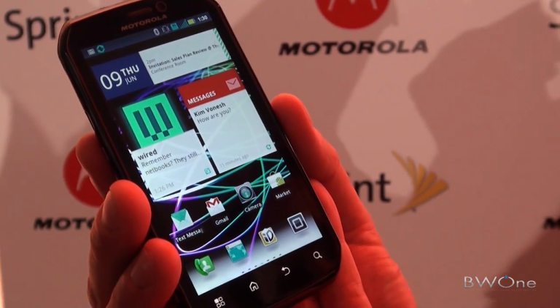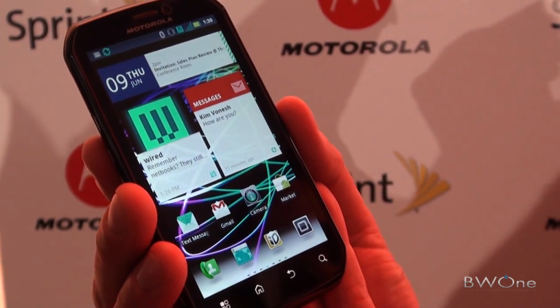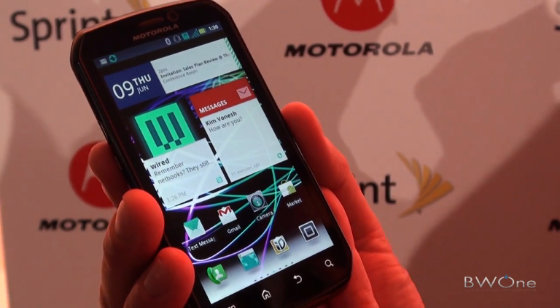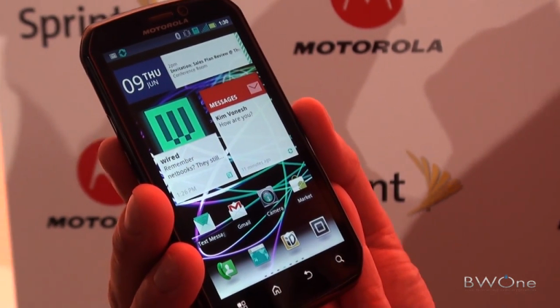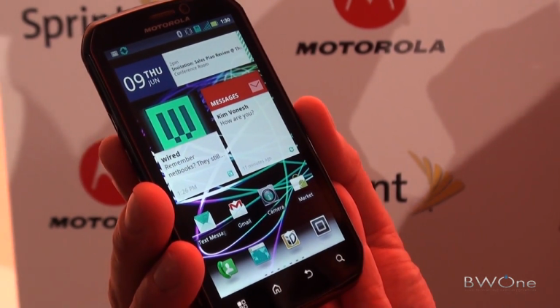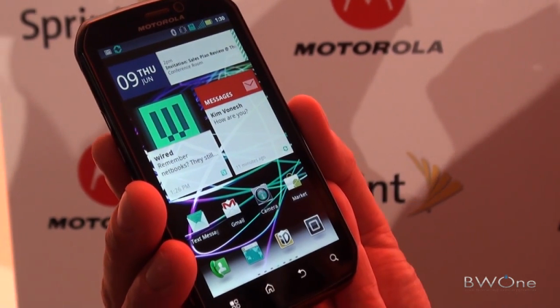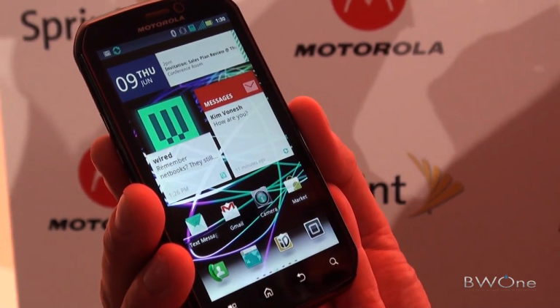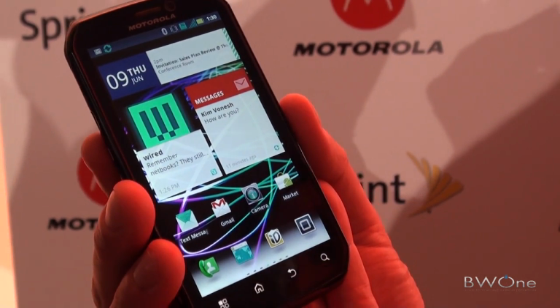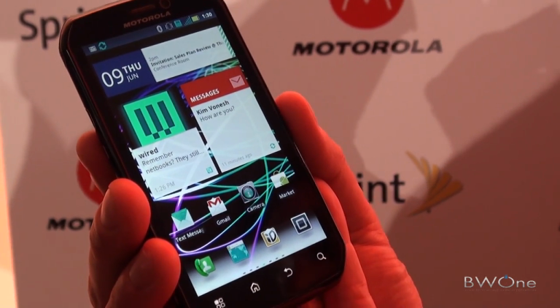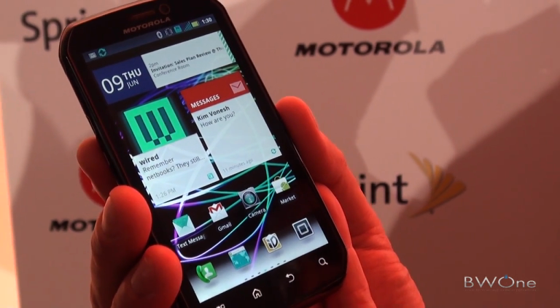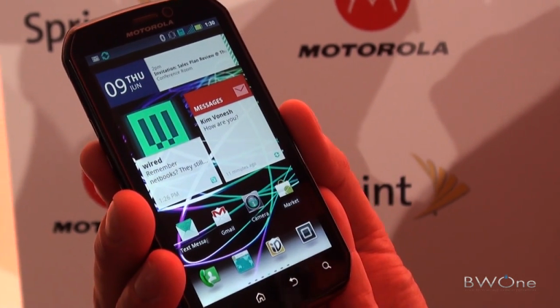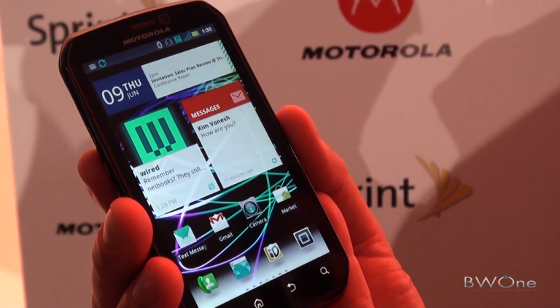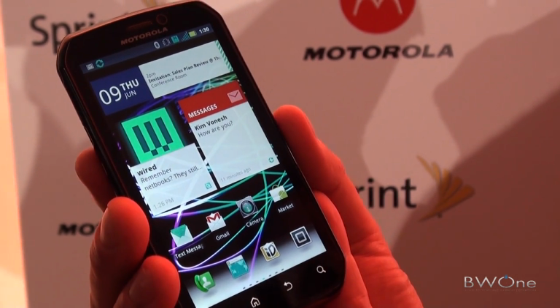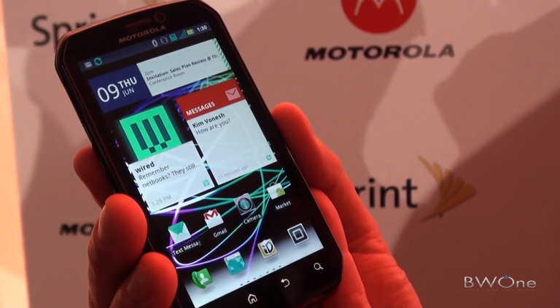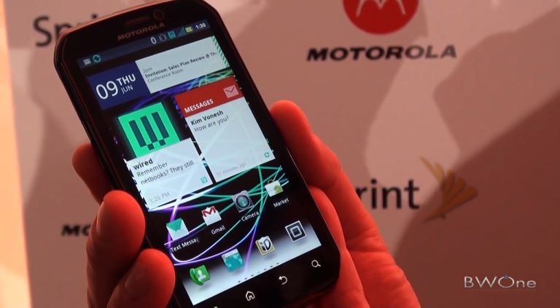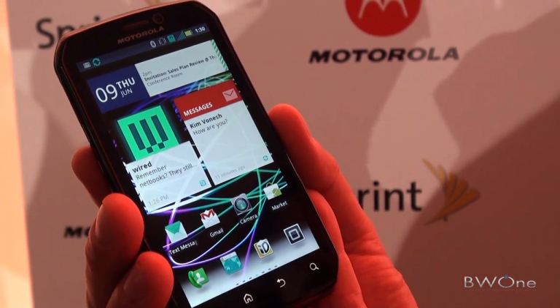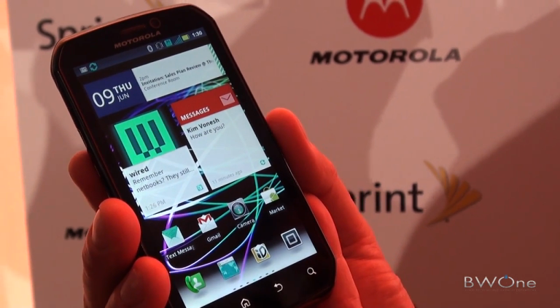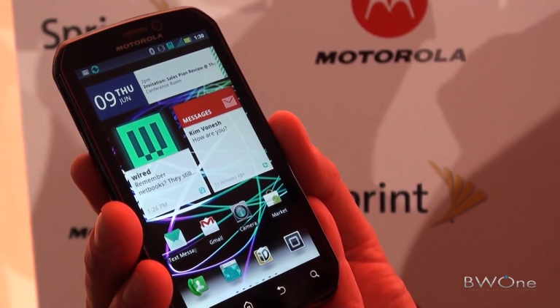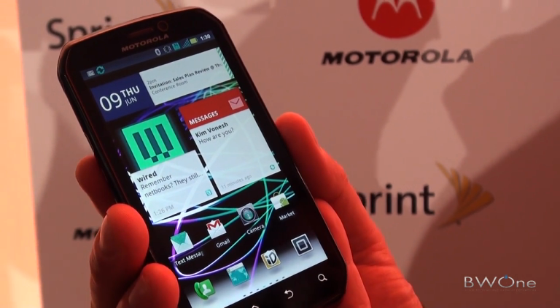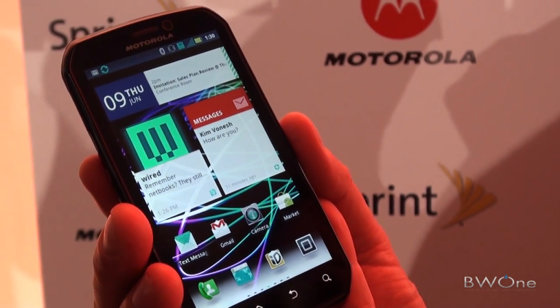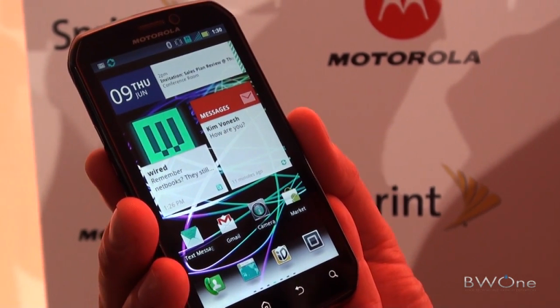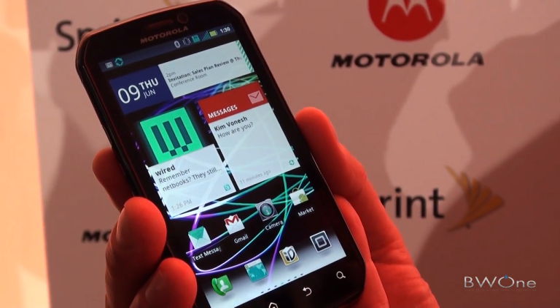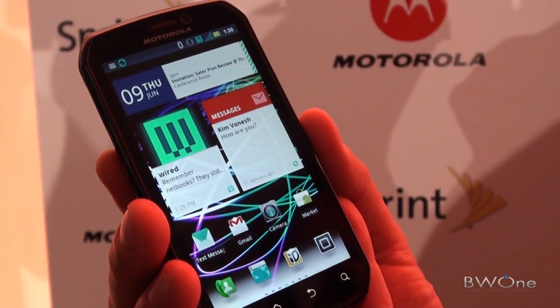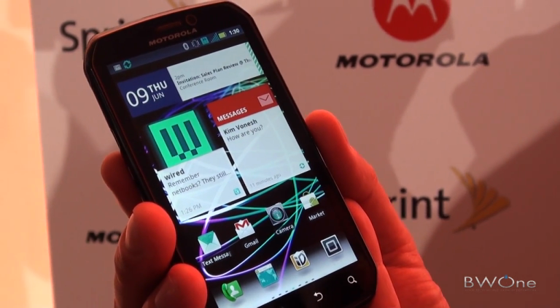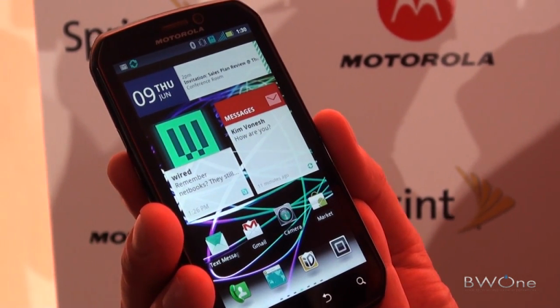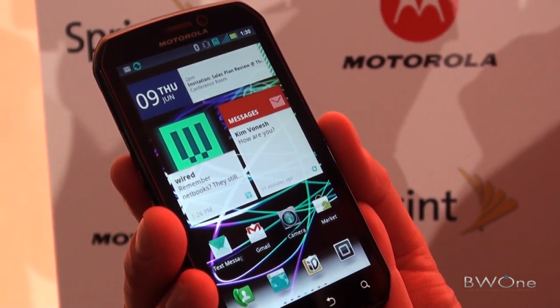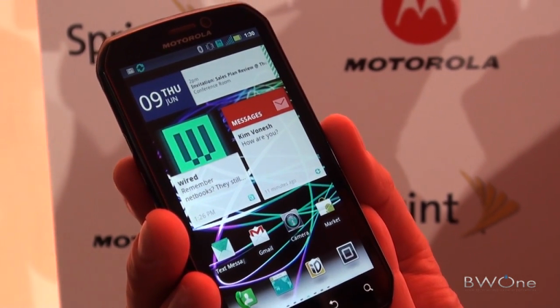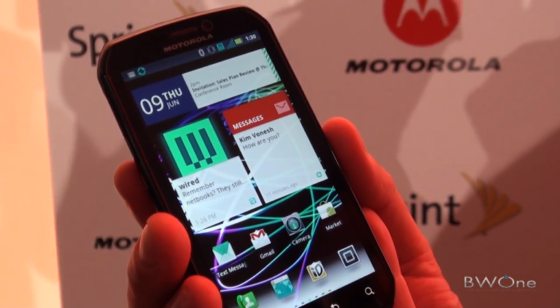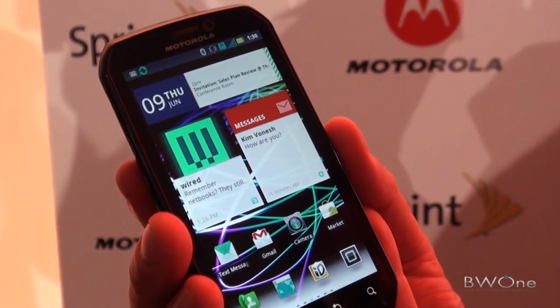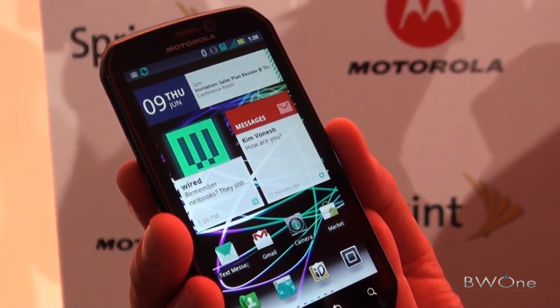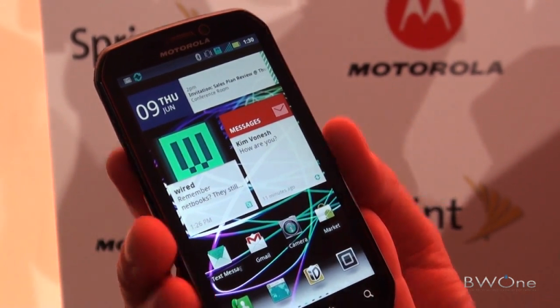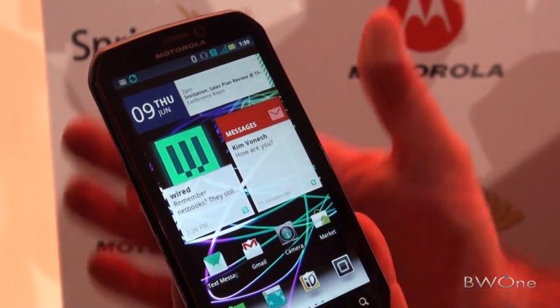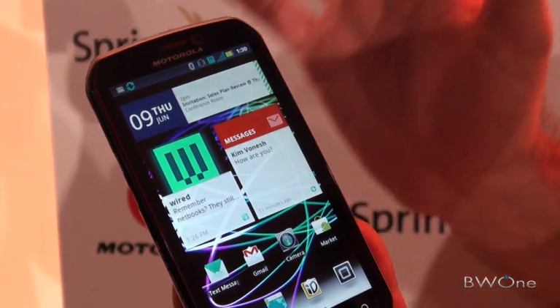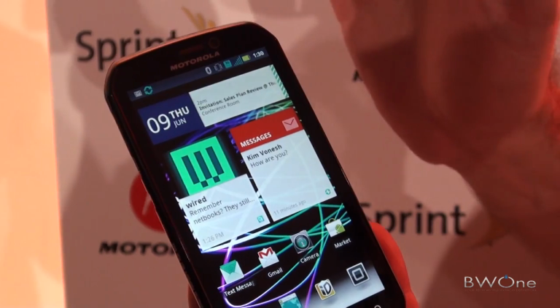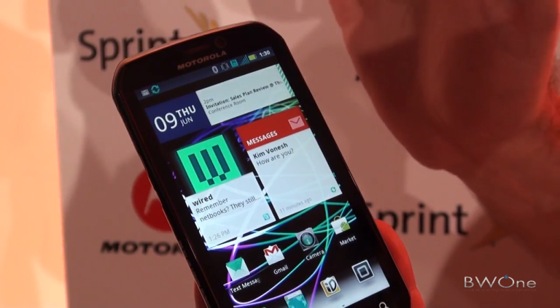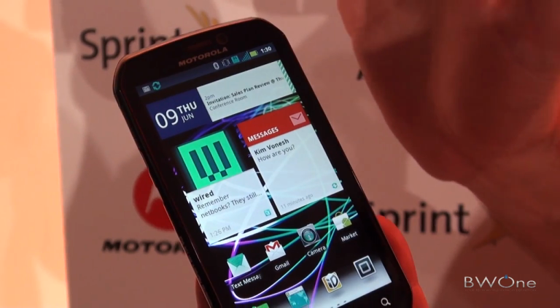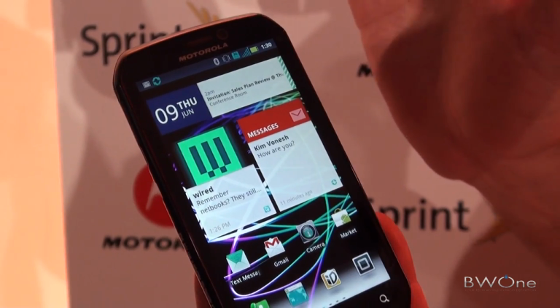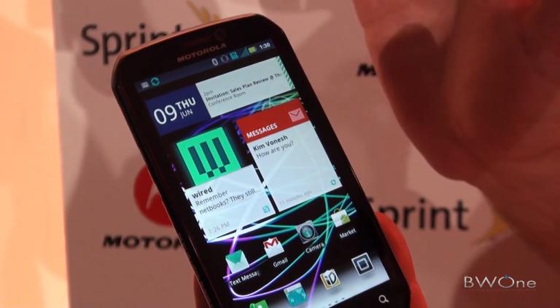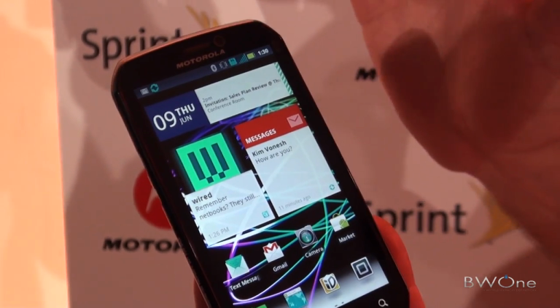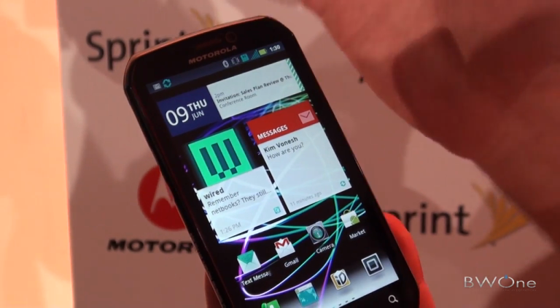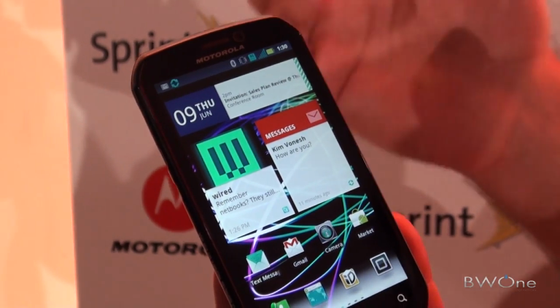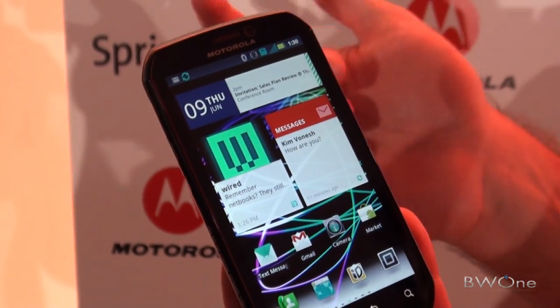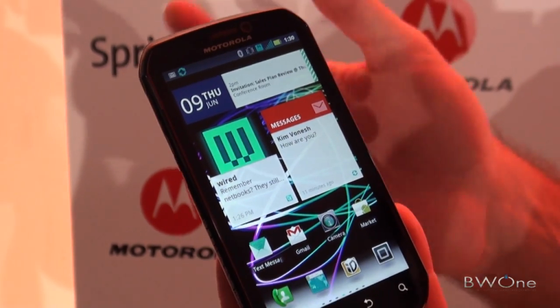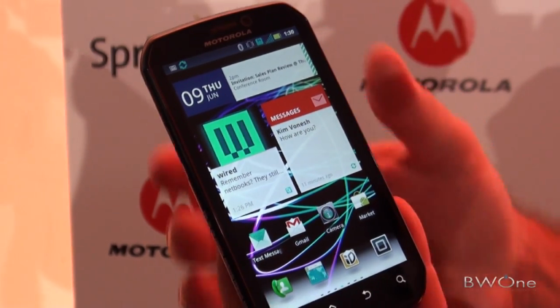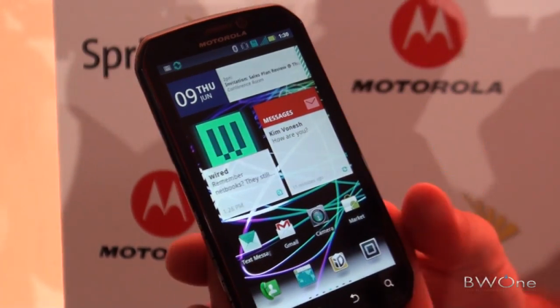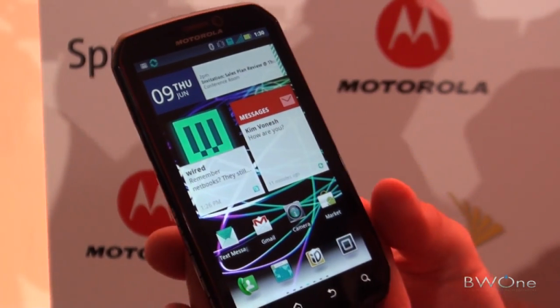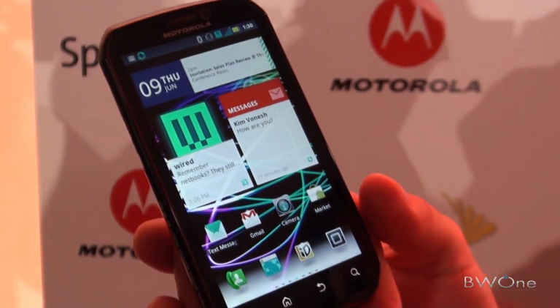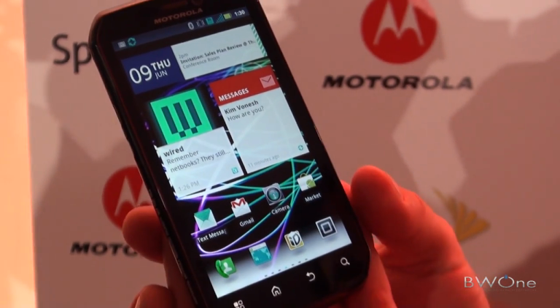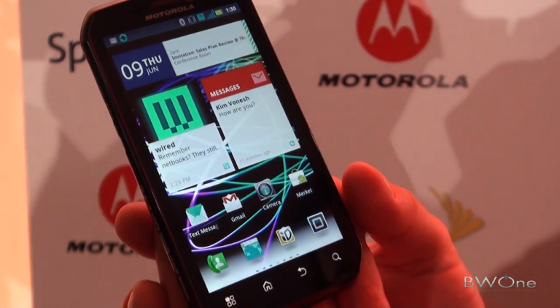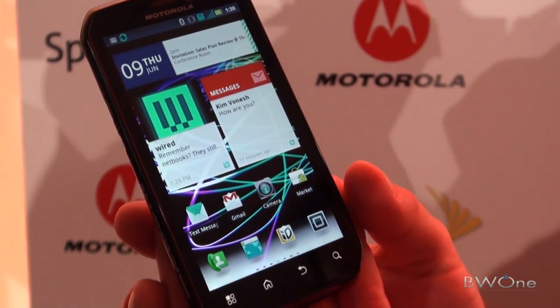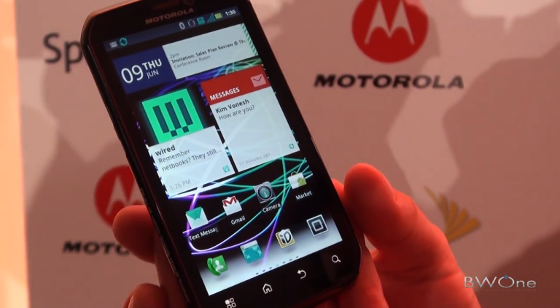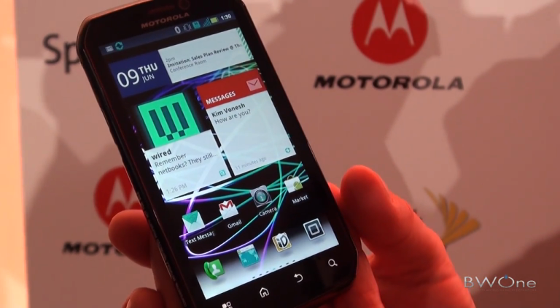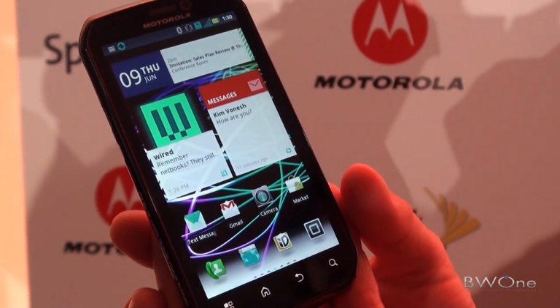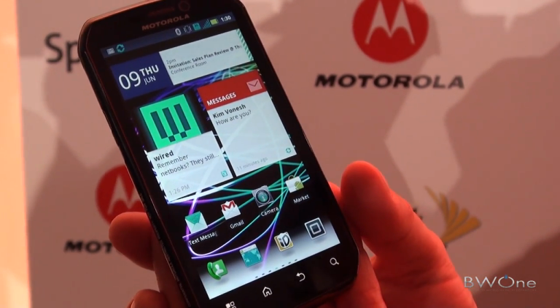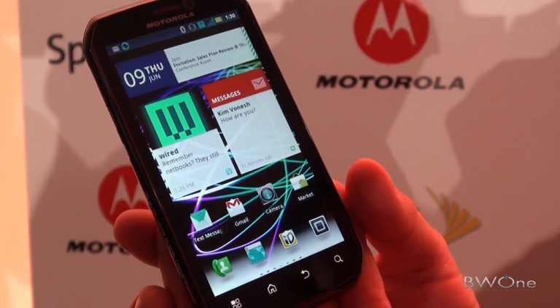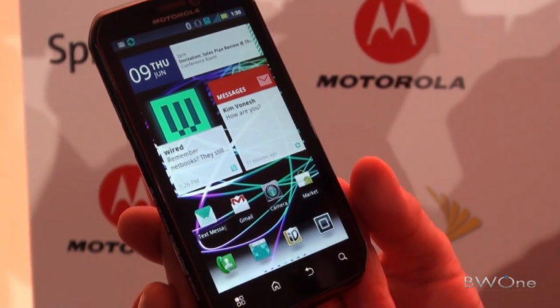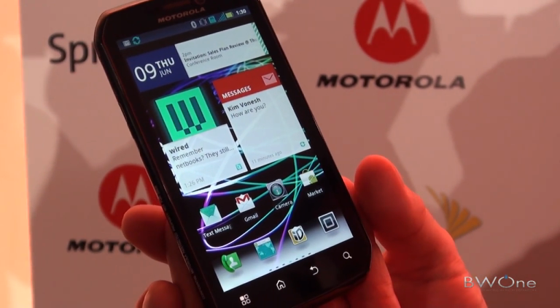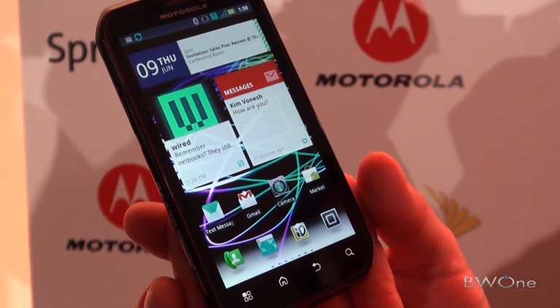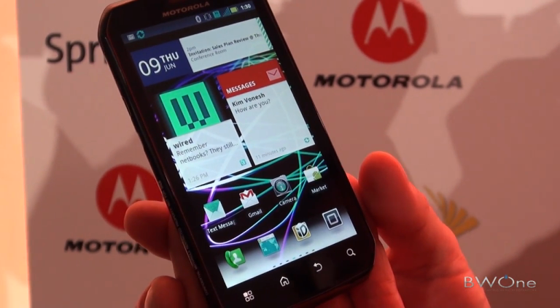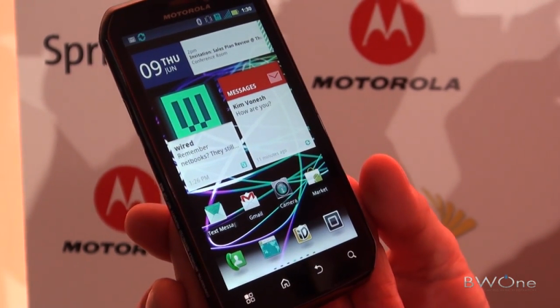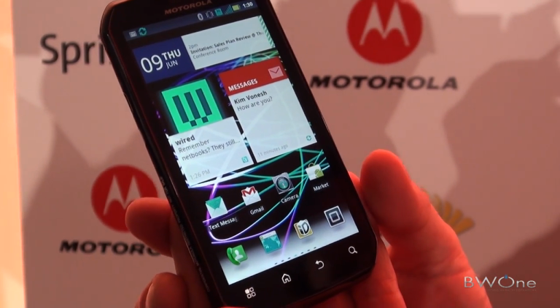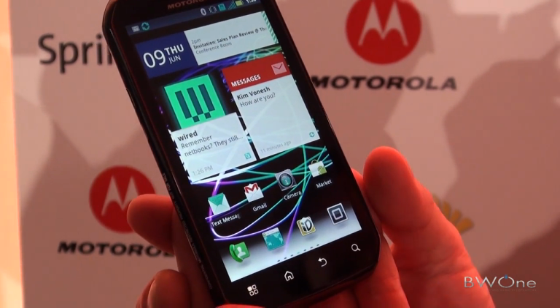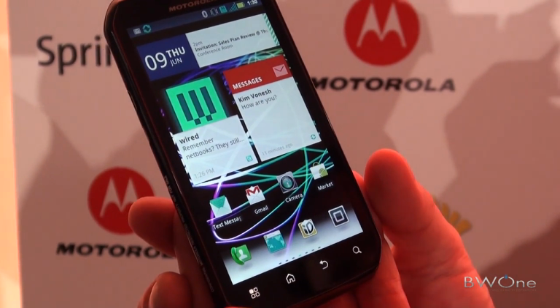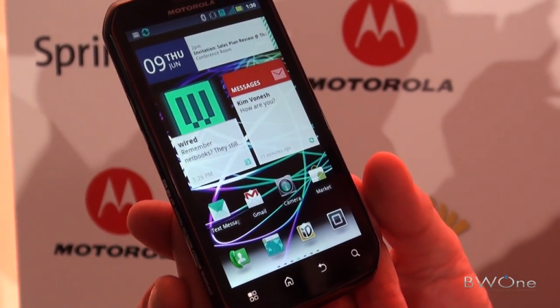What's the resolution of the front-facing camera? It's a VGA front-facing camera, and 8 megapixel on the back.